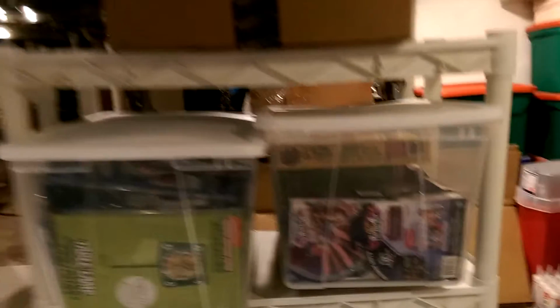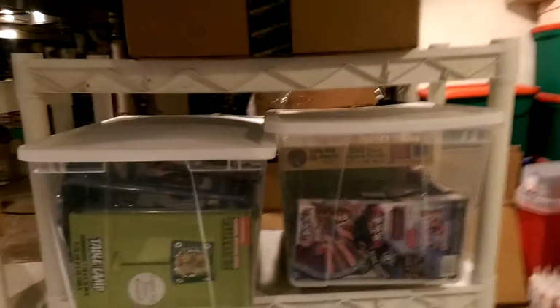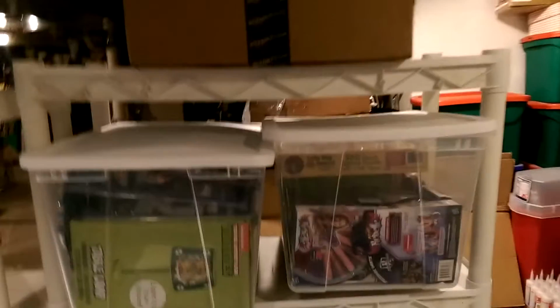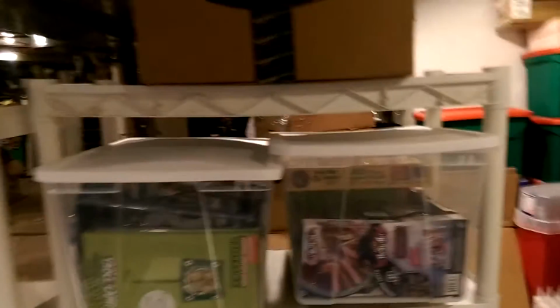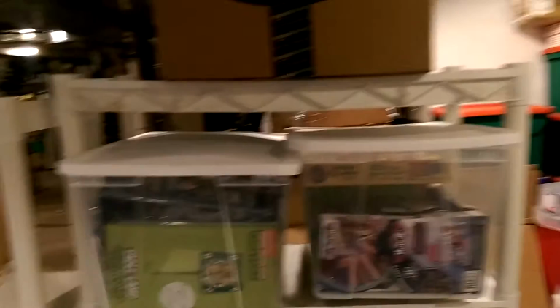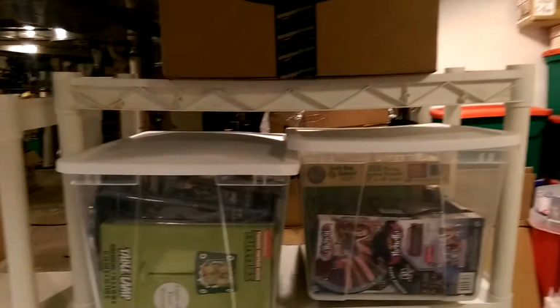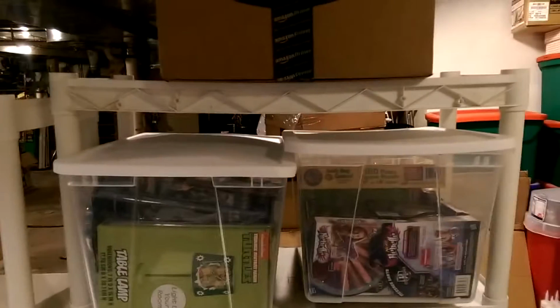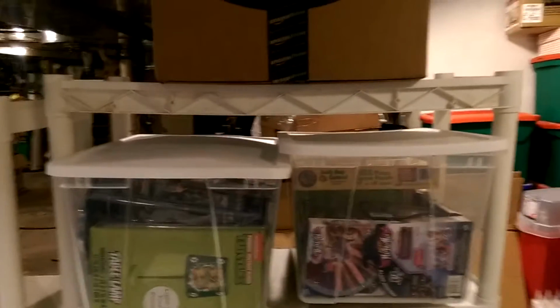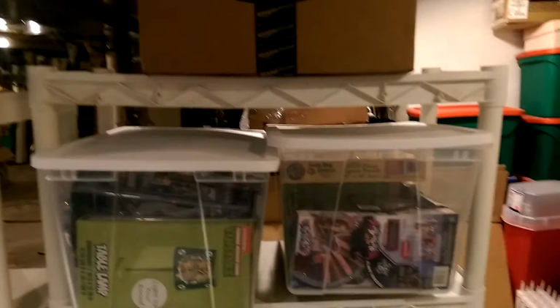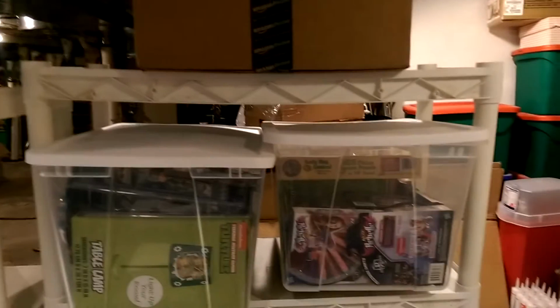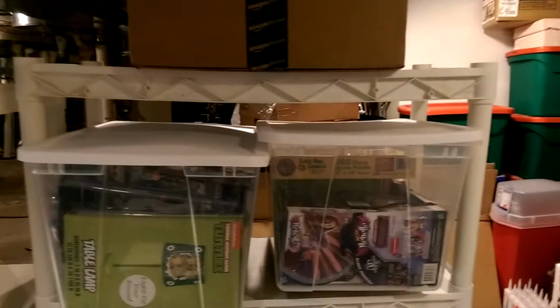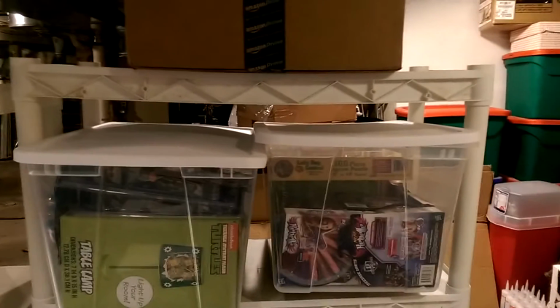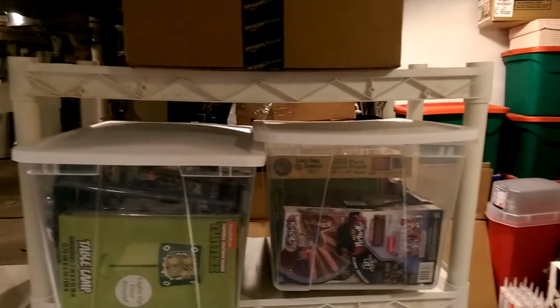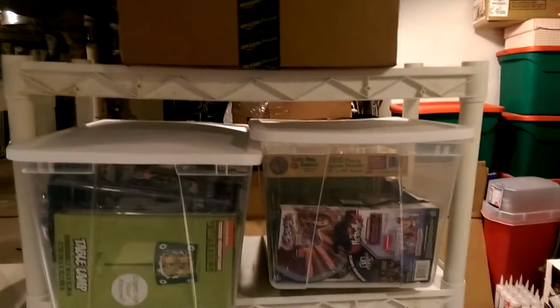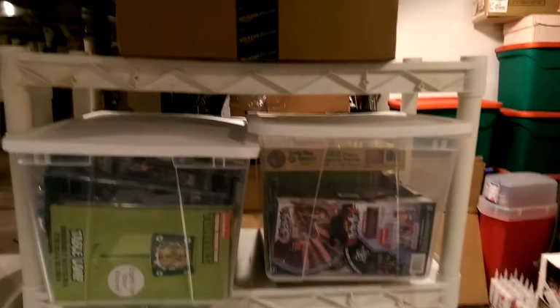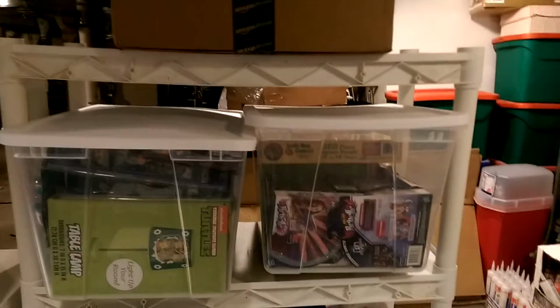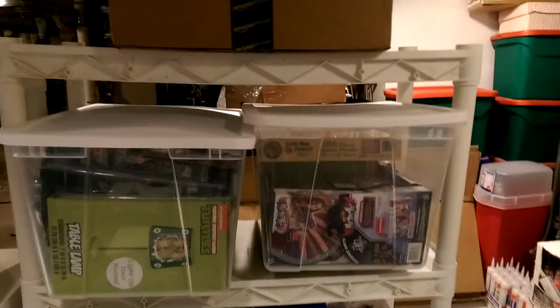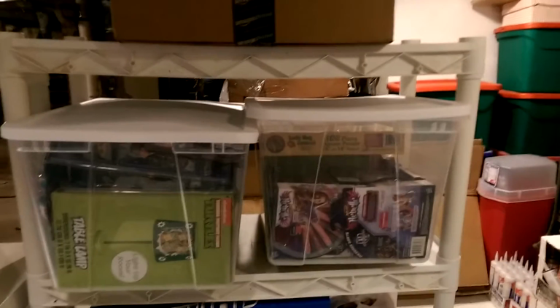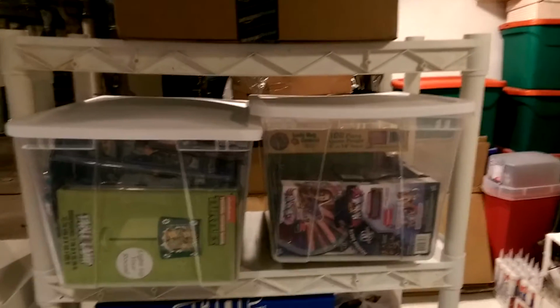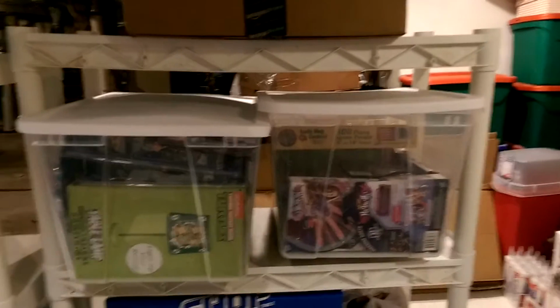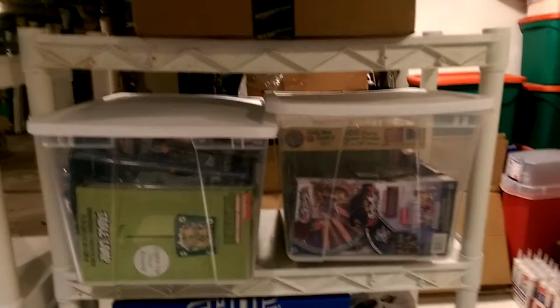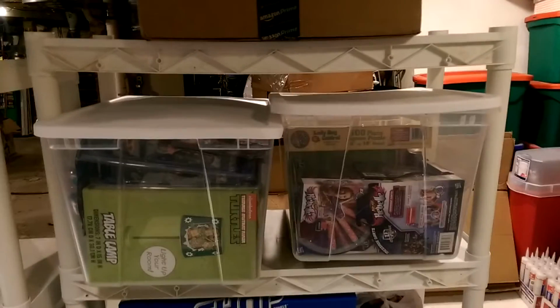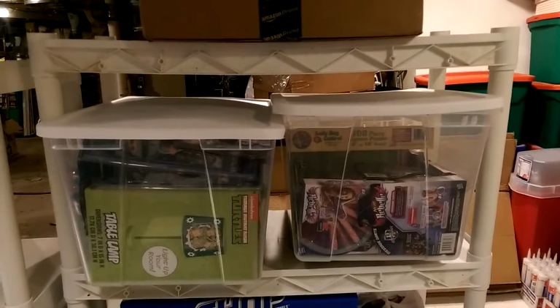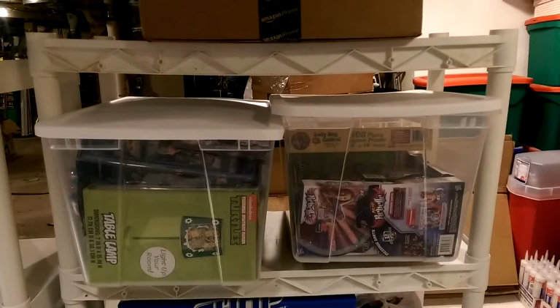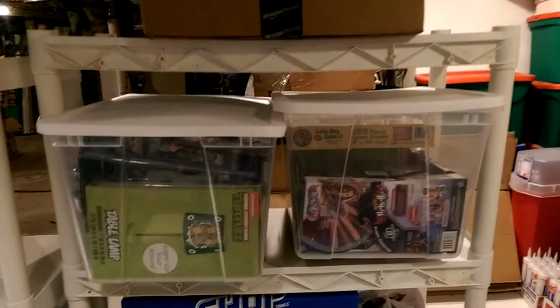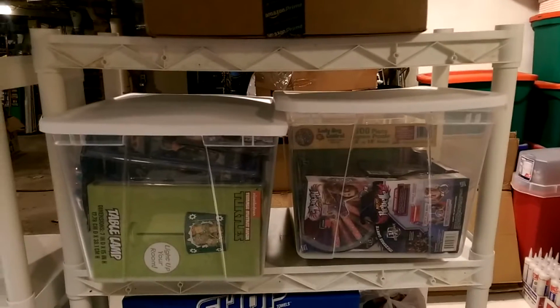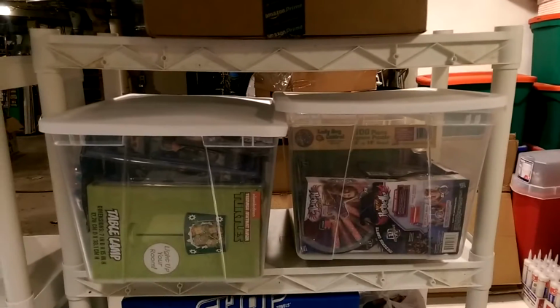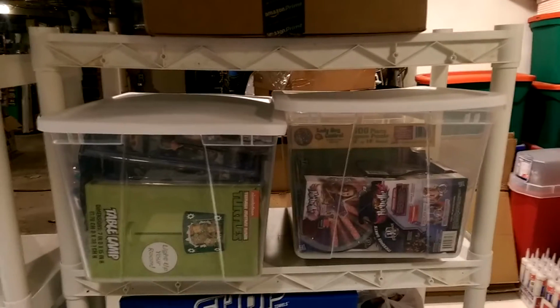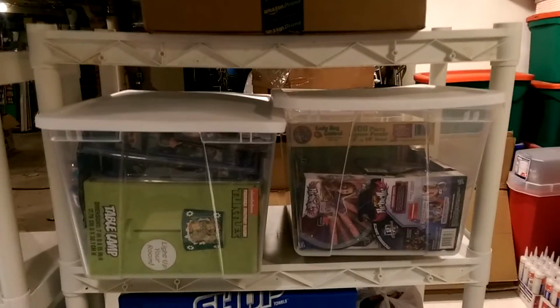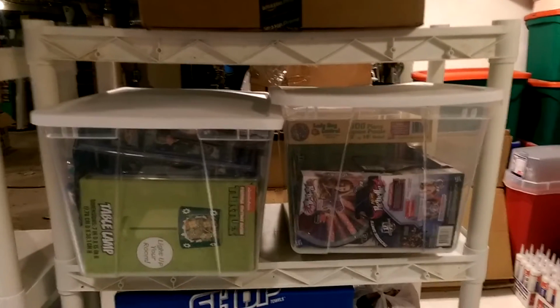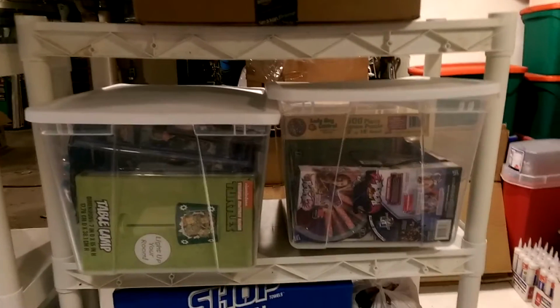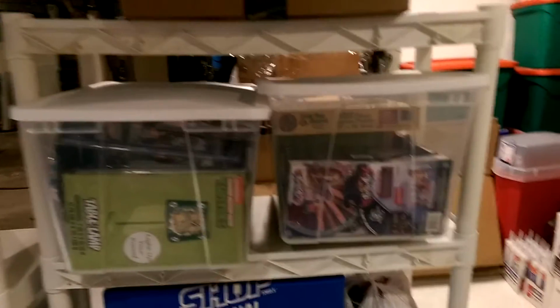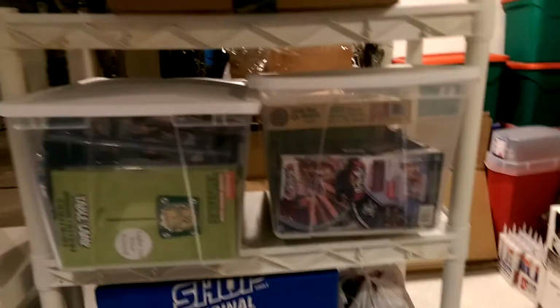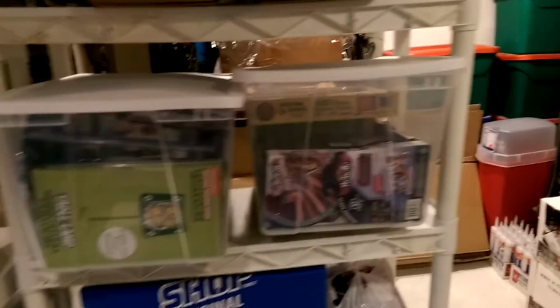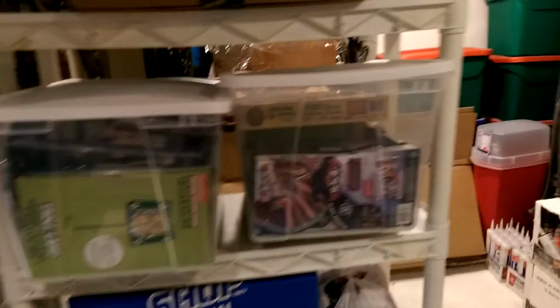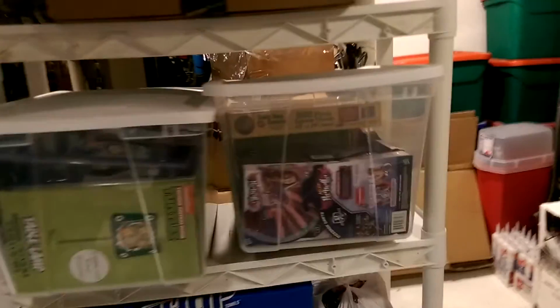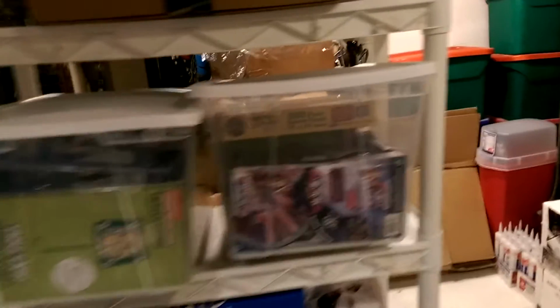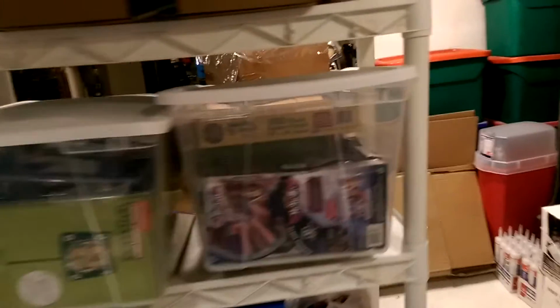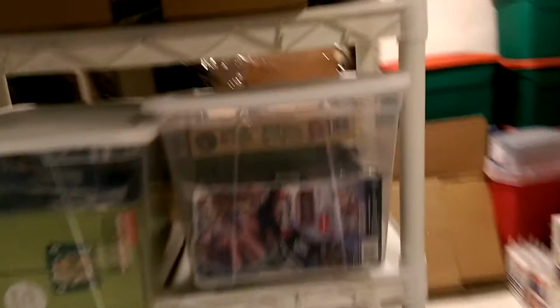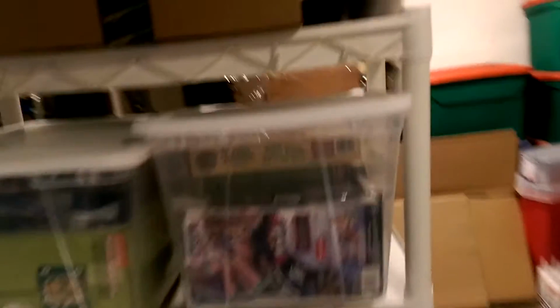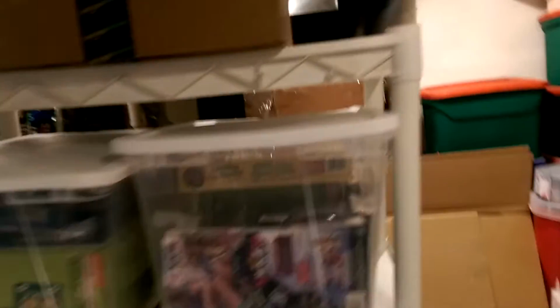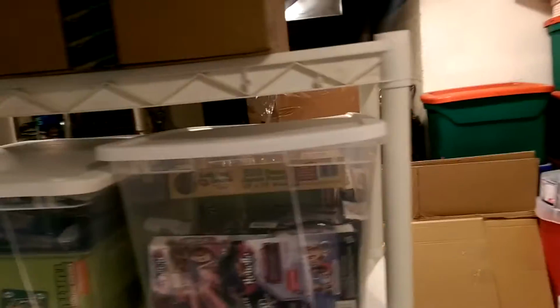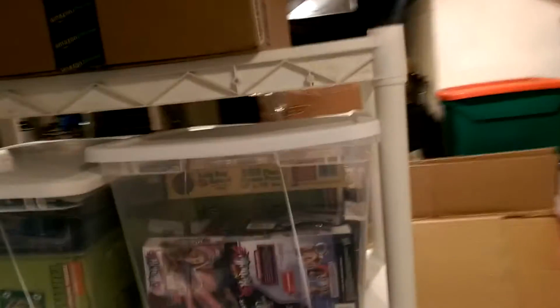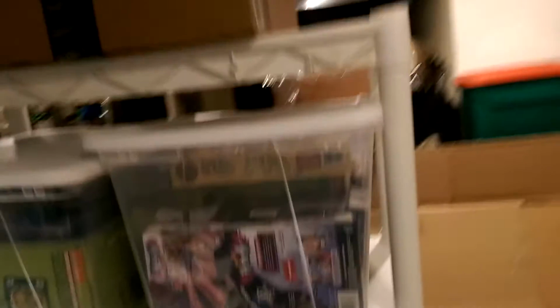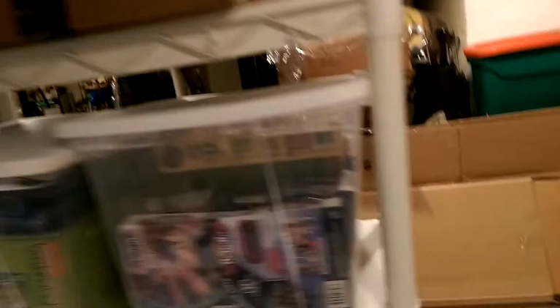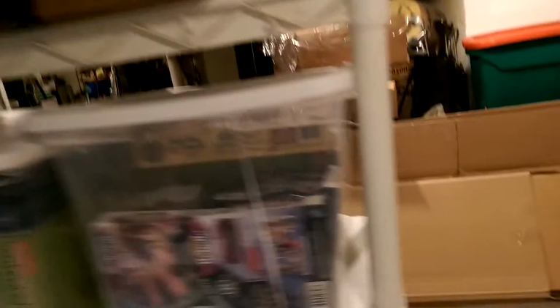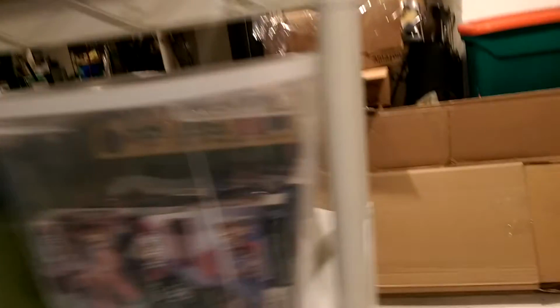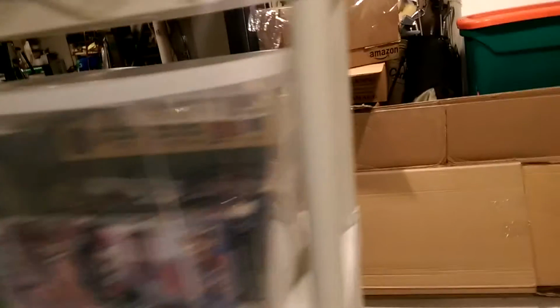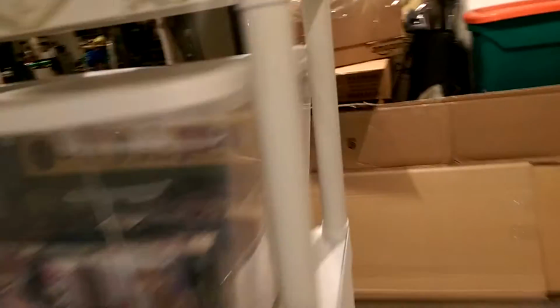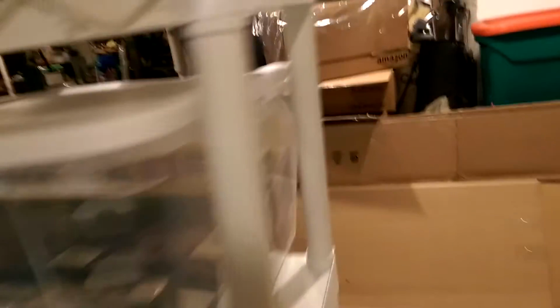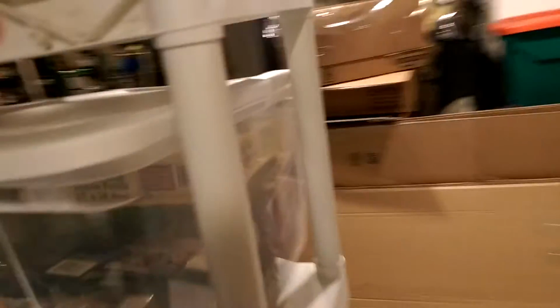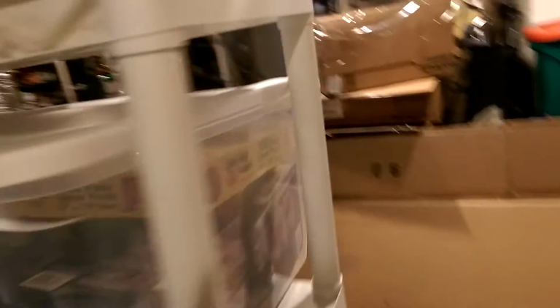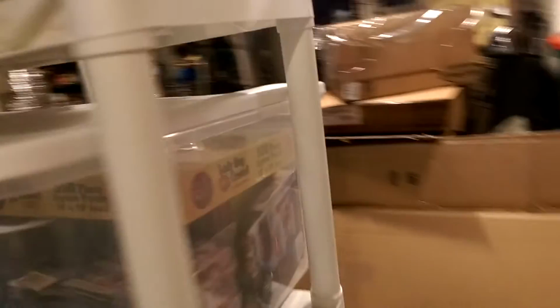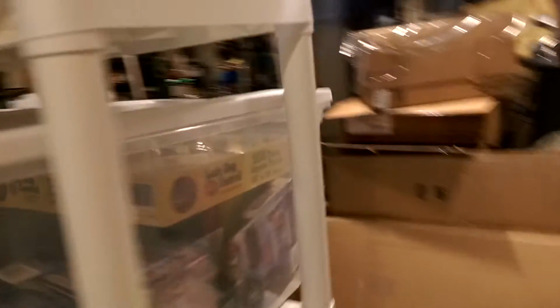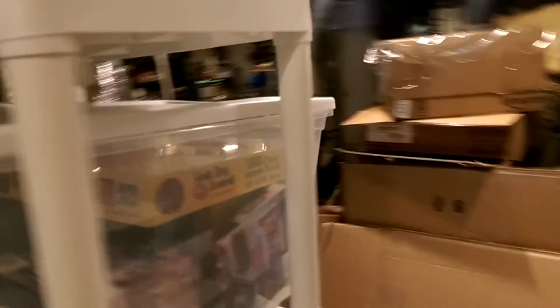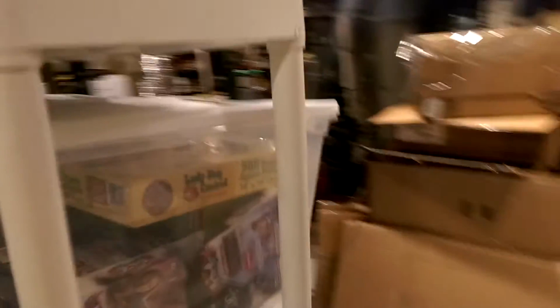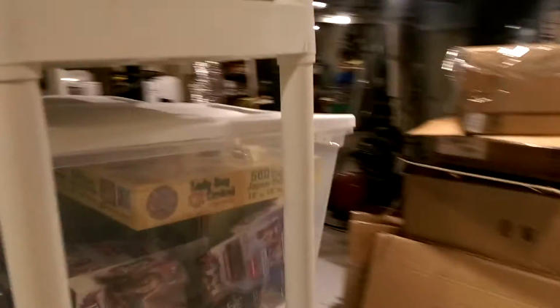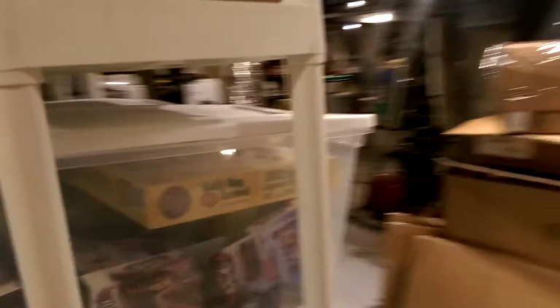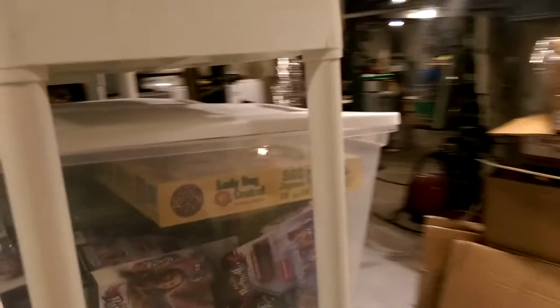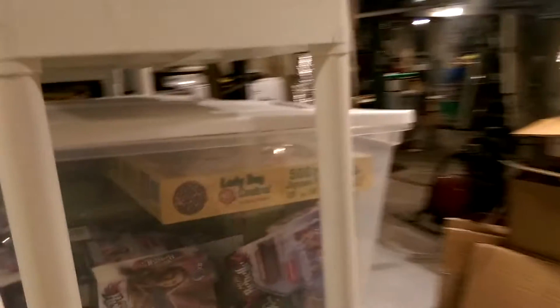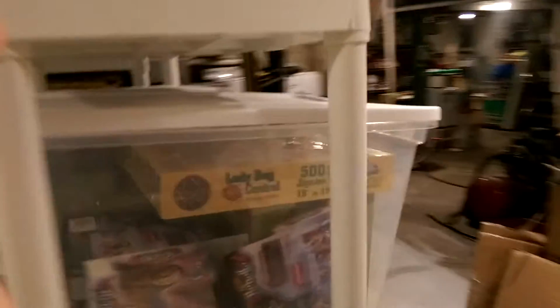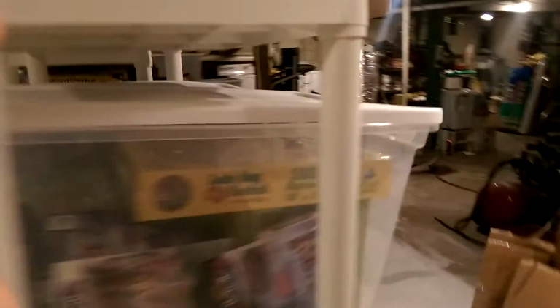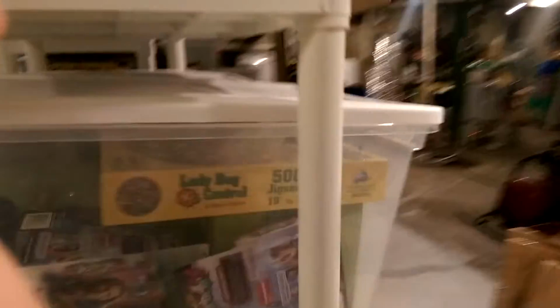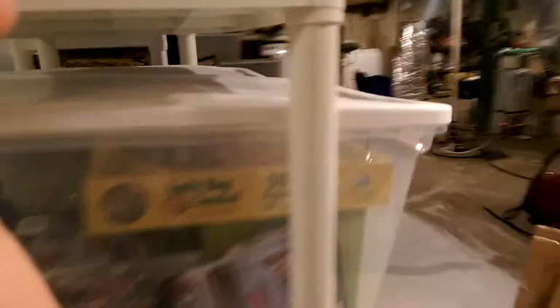These white shelving units I actually found in the garbage. Someone was throwing two of them away and they look perfectly fine to me, so I thought, hey, I'll keep that.